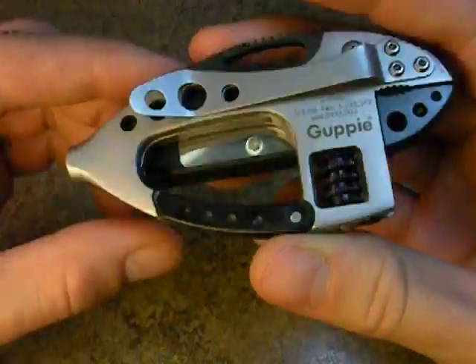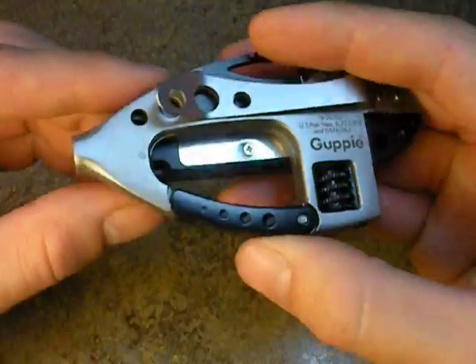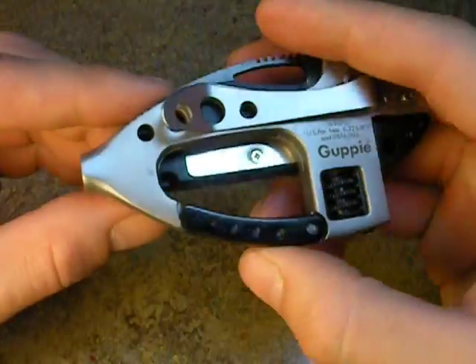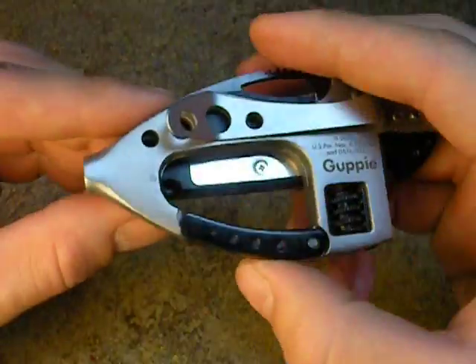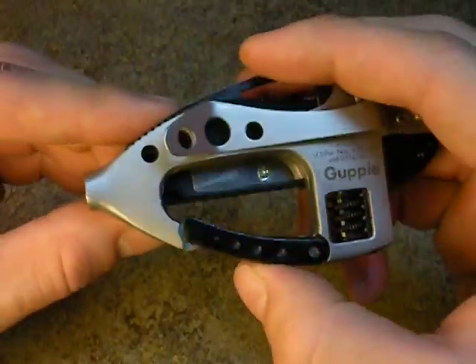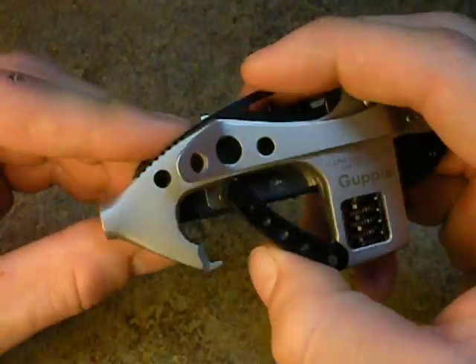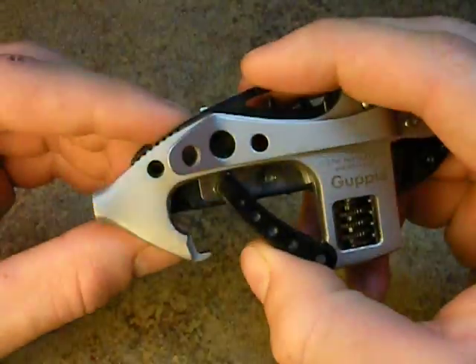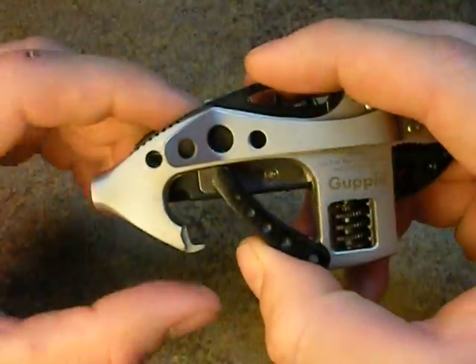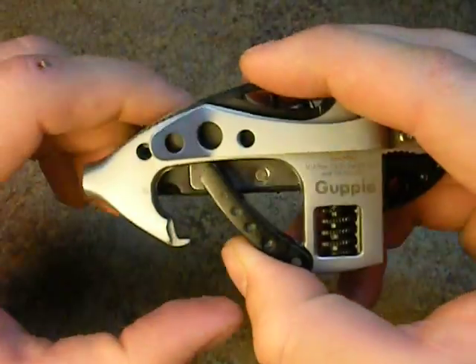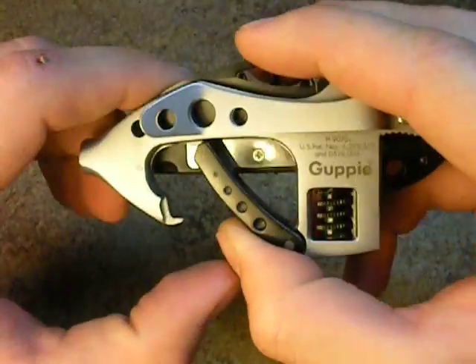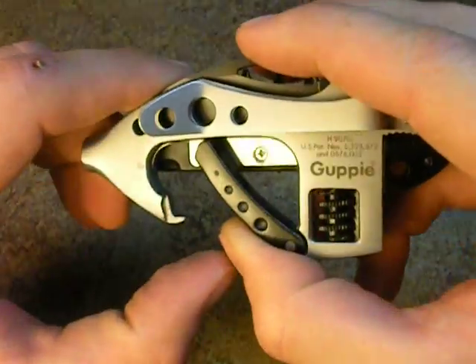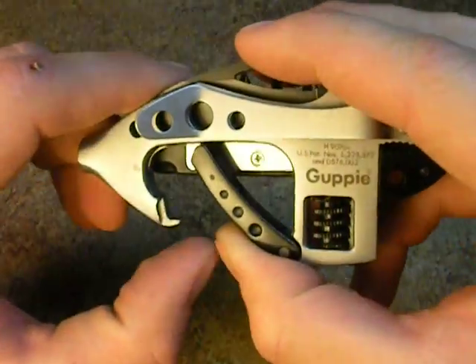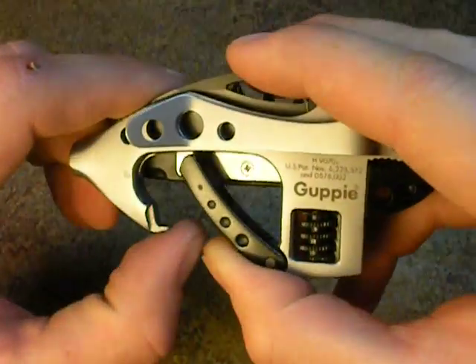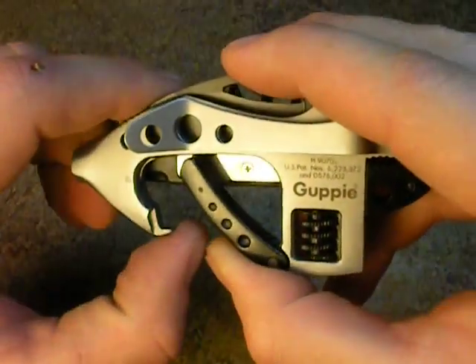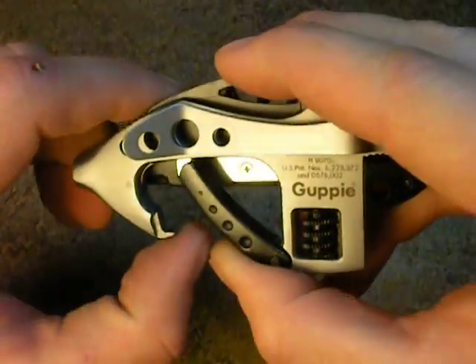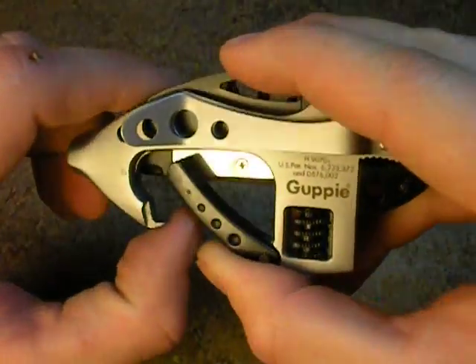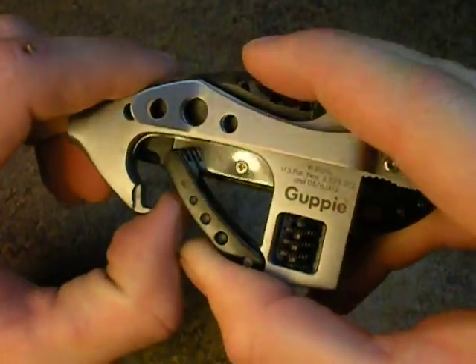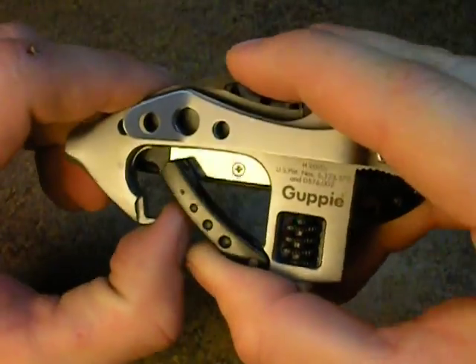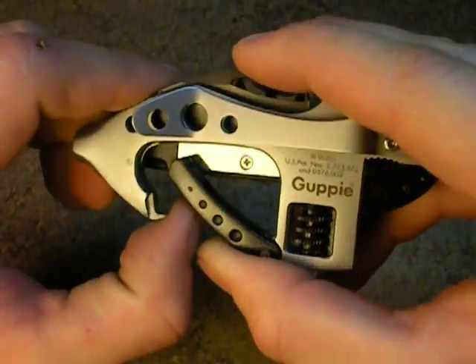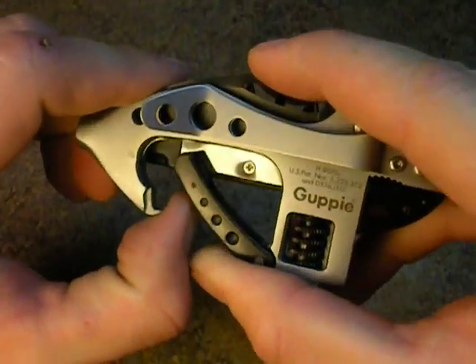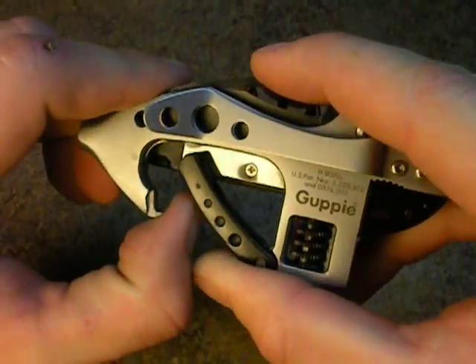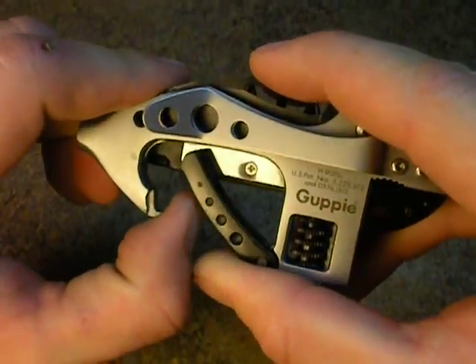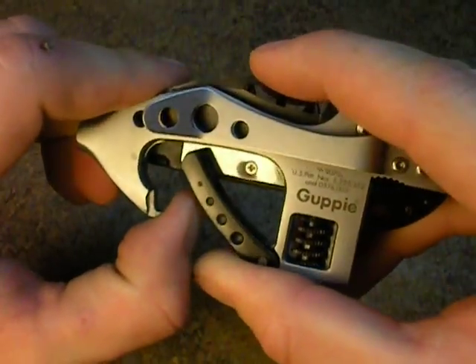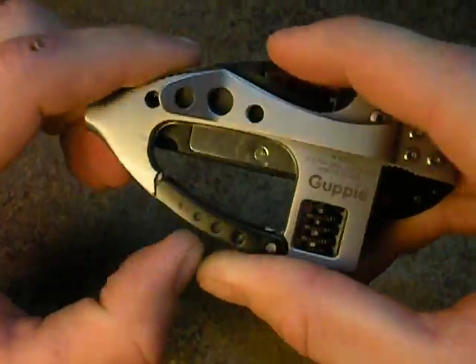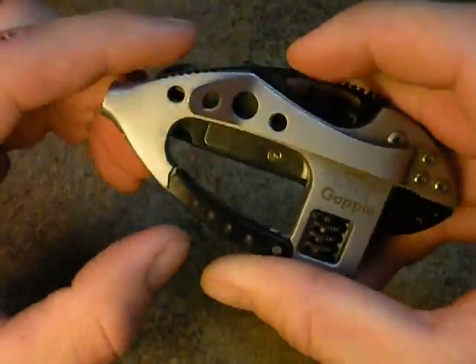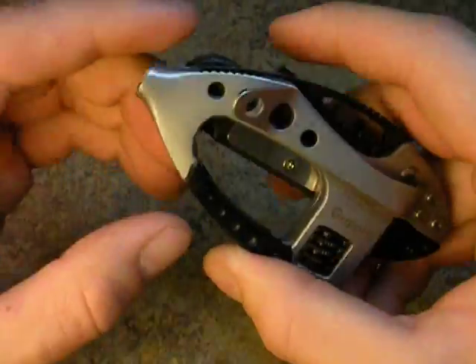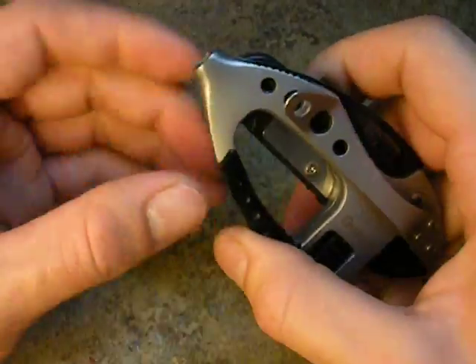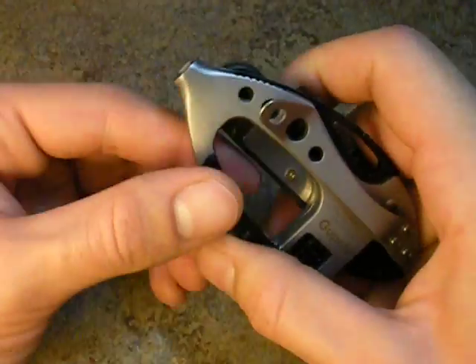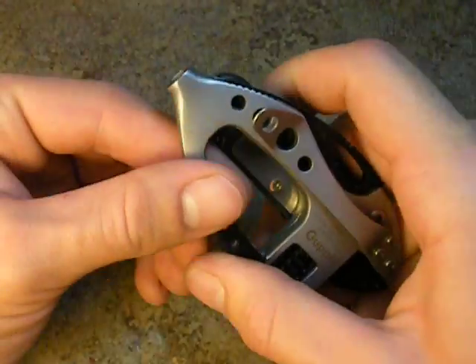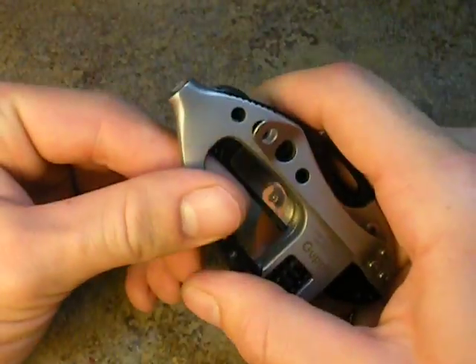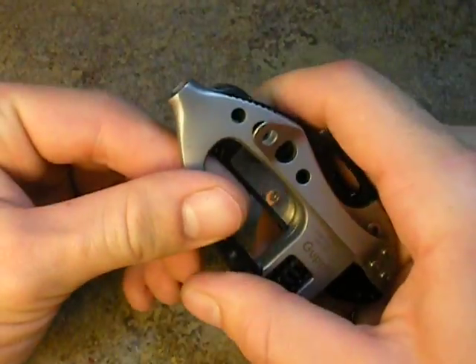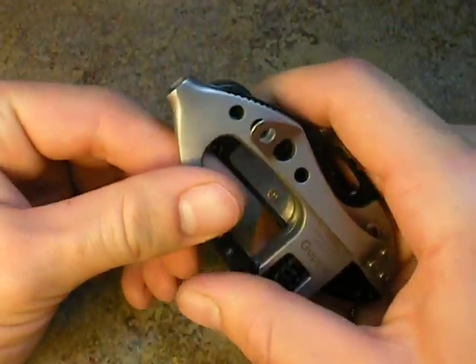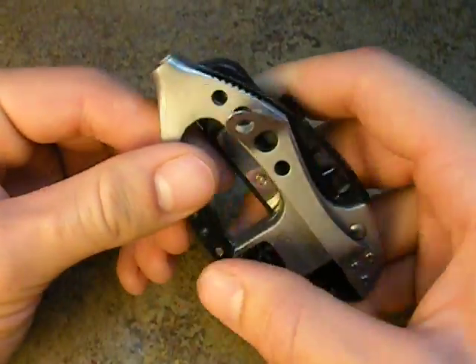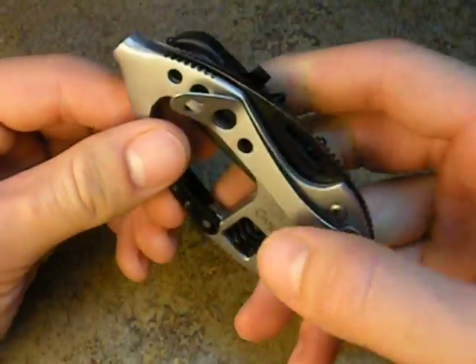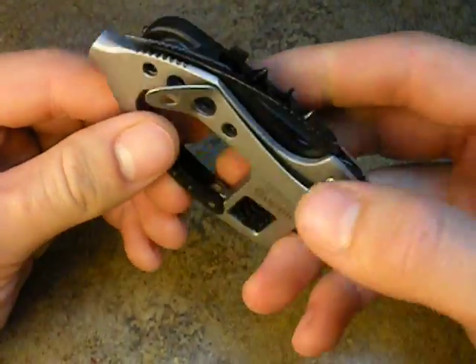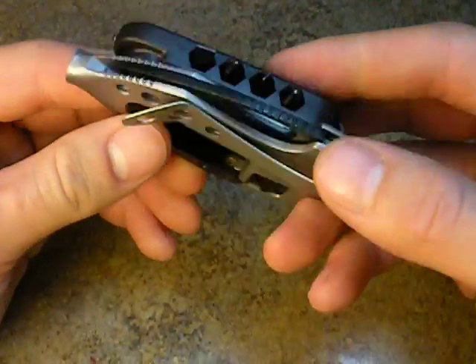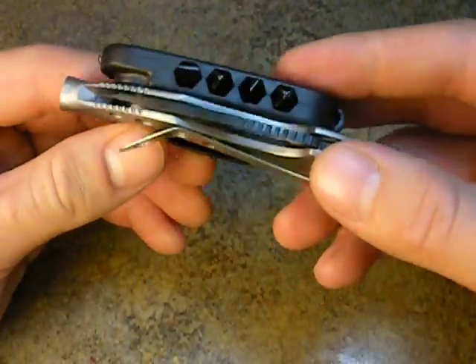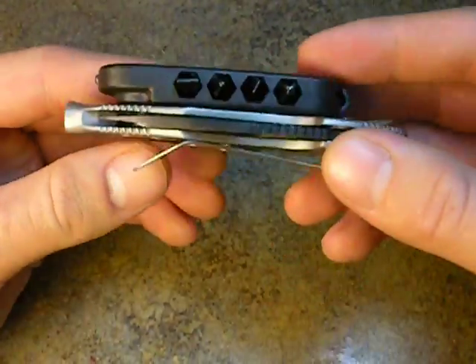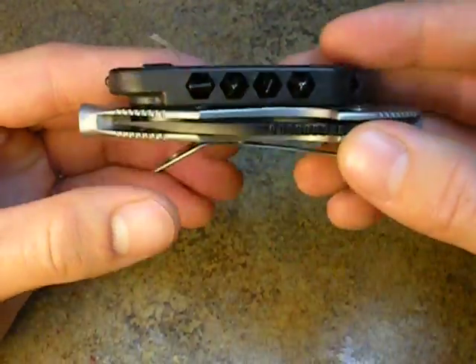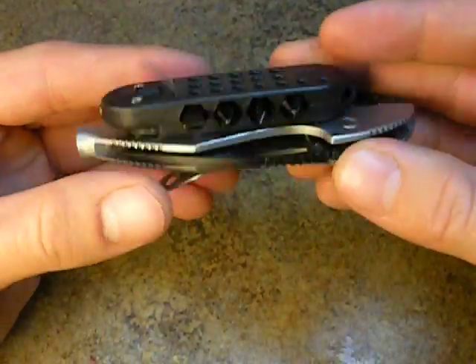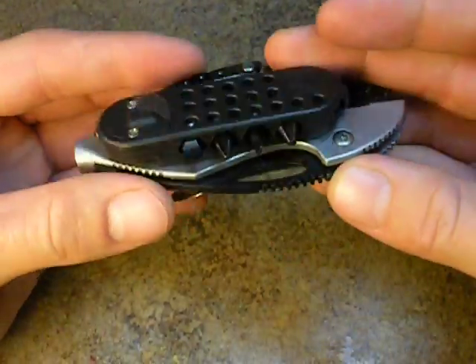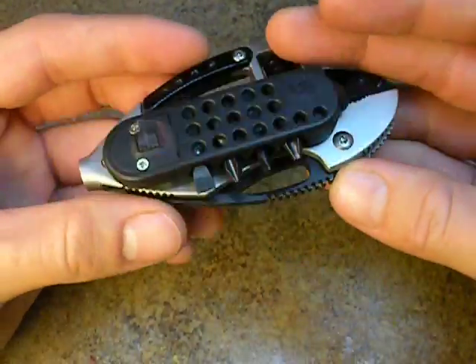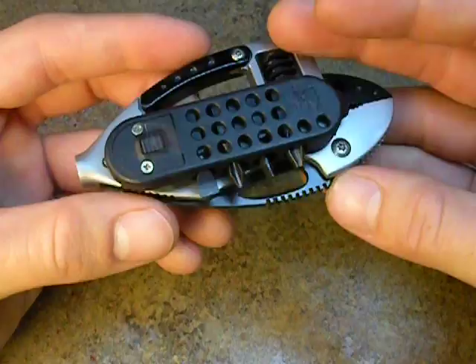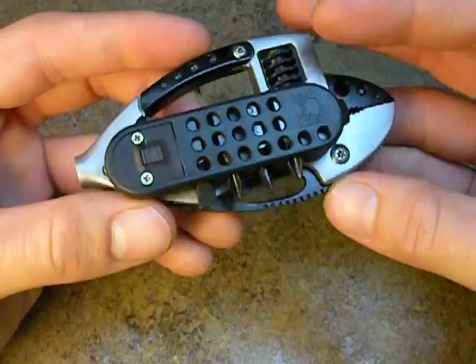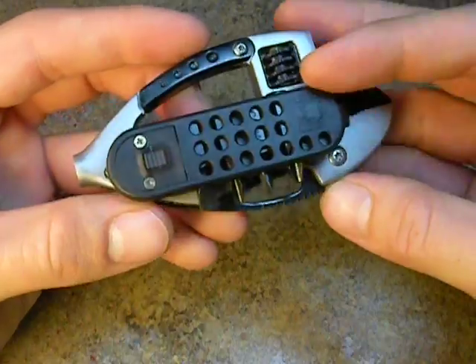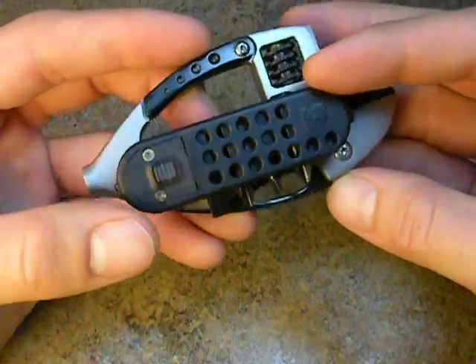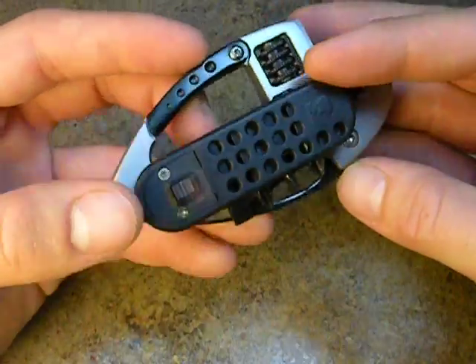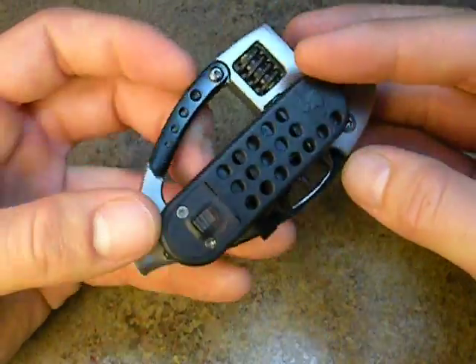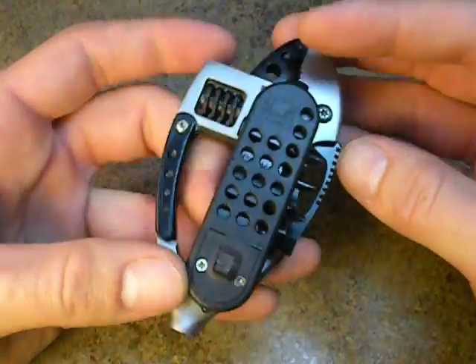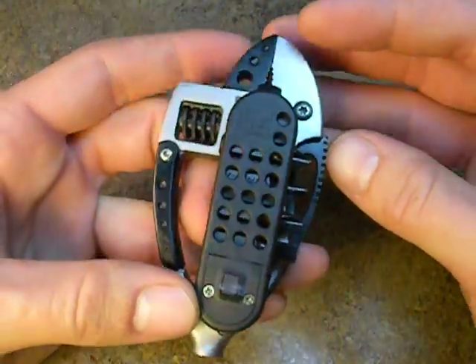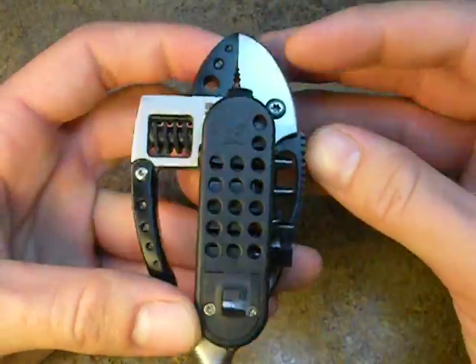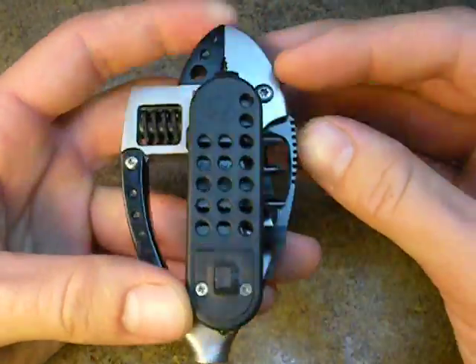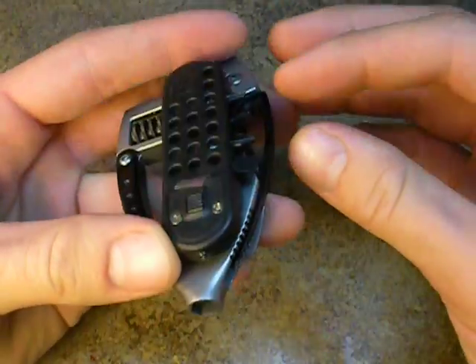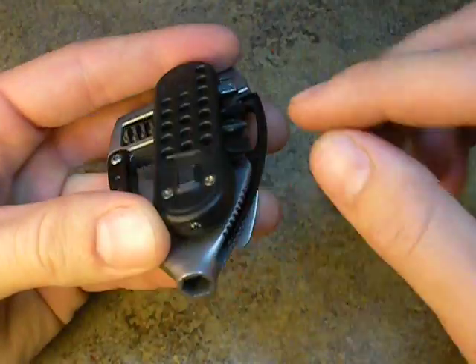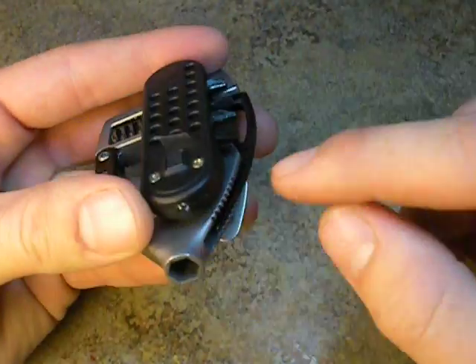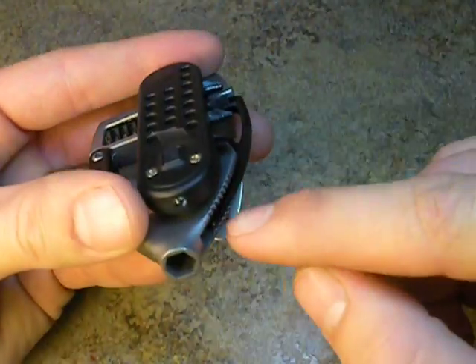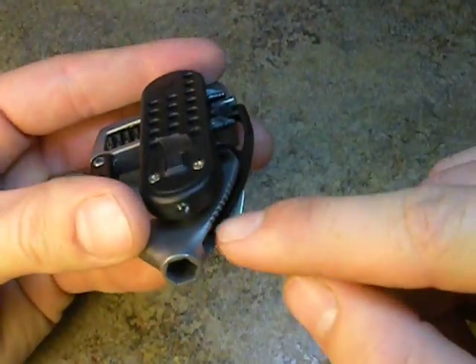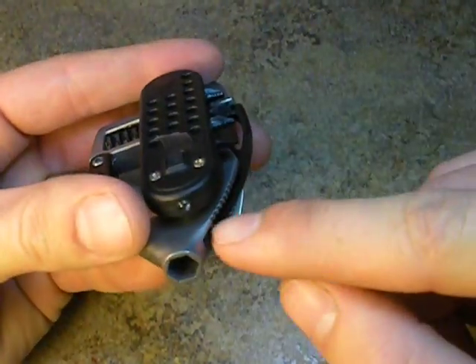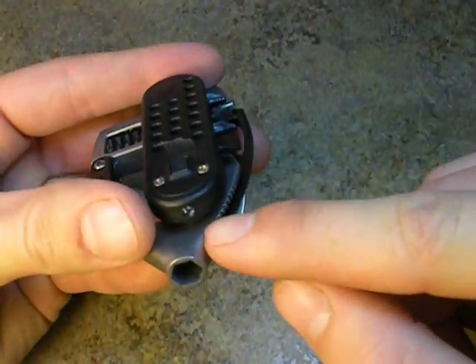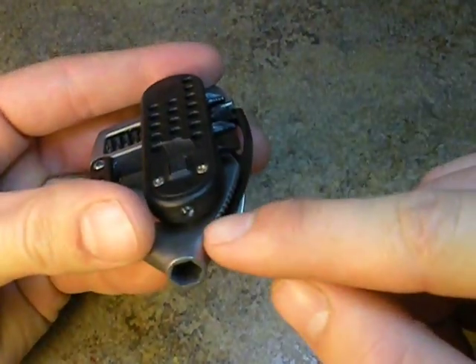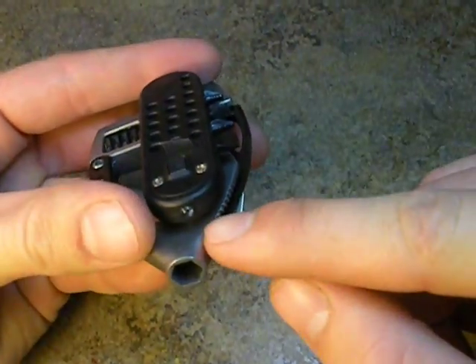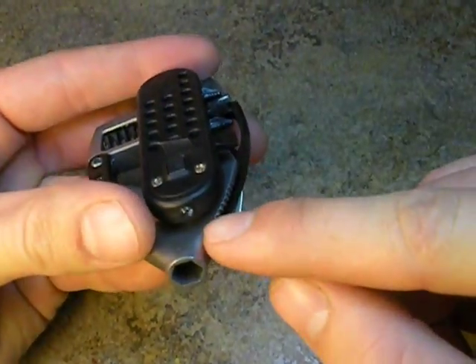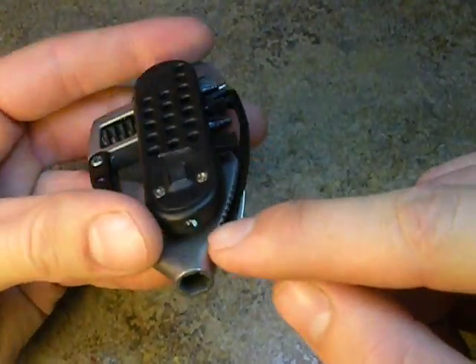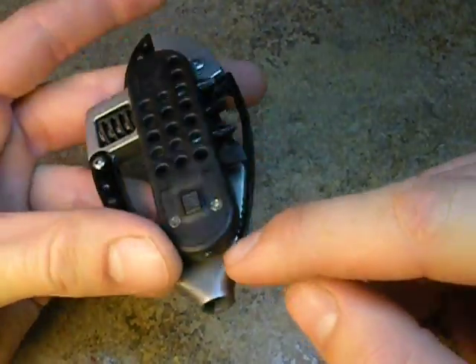This part right here can feature as a bottle opener, and it will clip onto a D-ring. And on this side, it has your LED light.